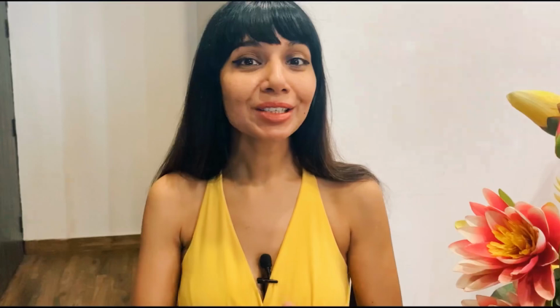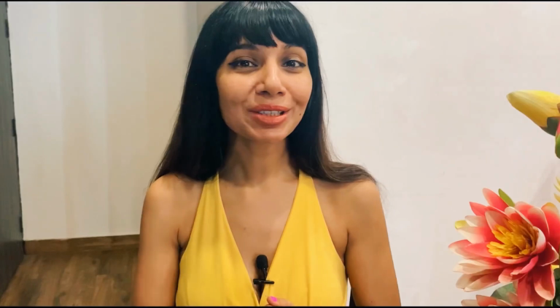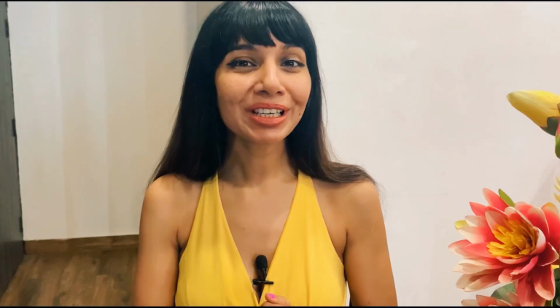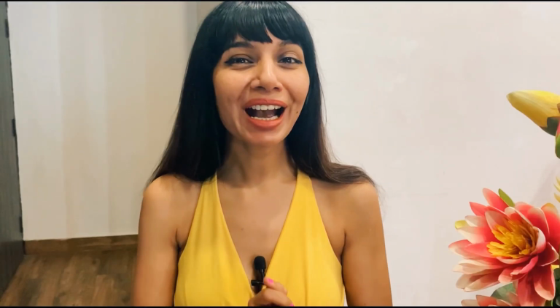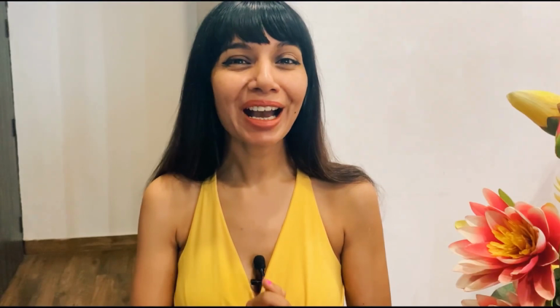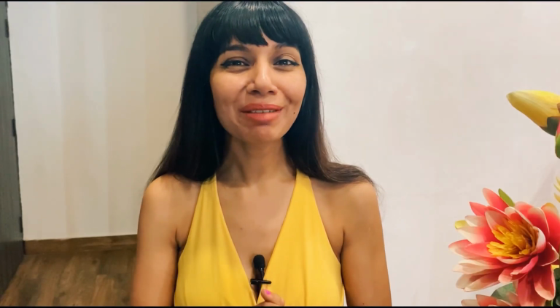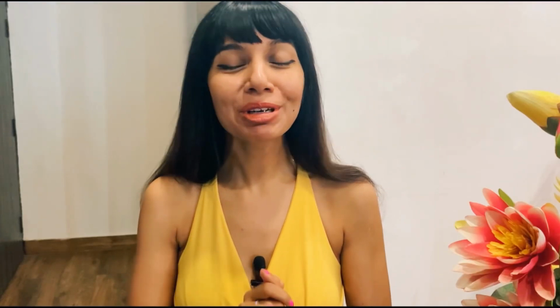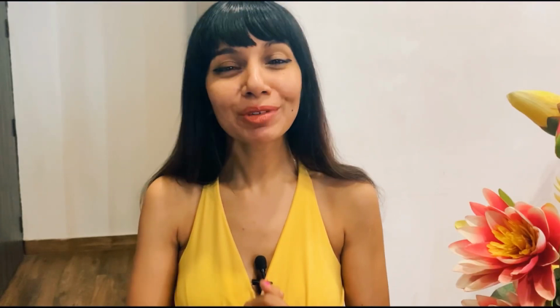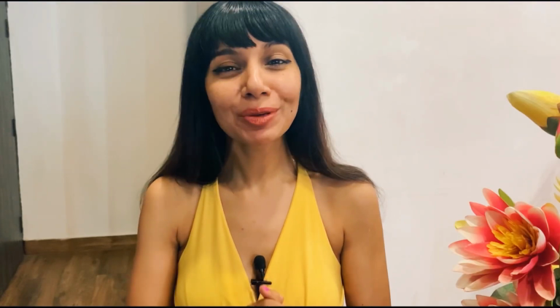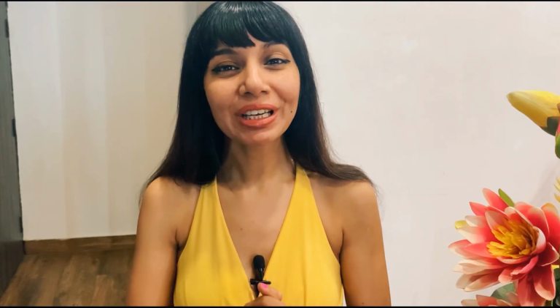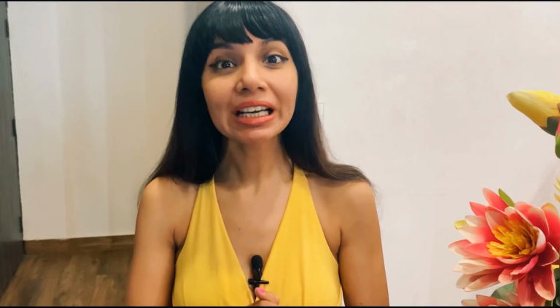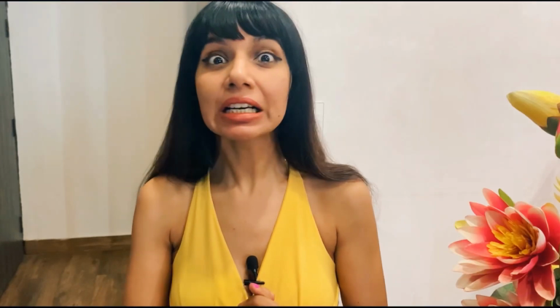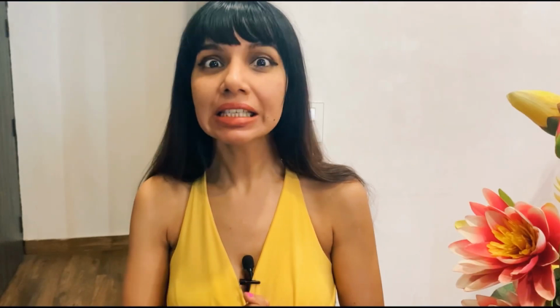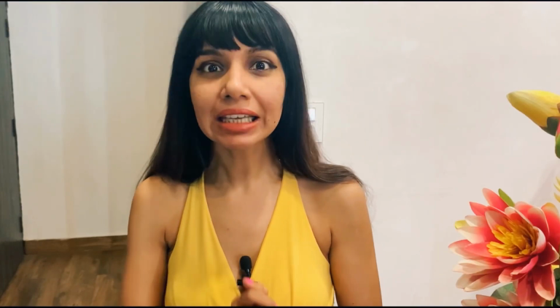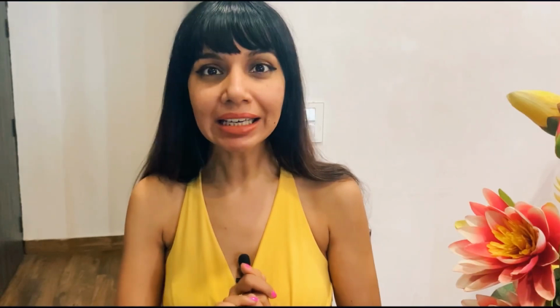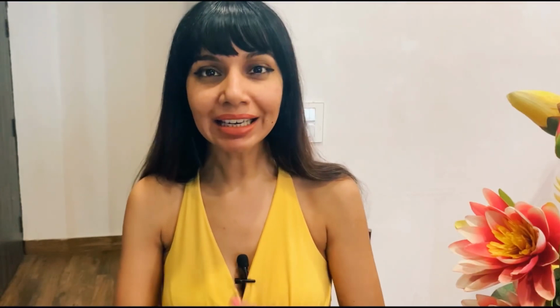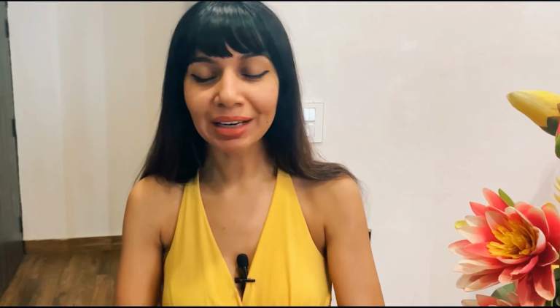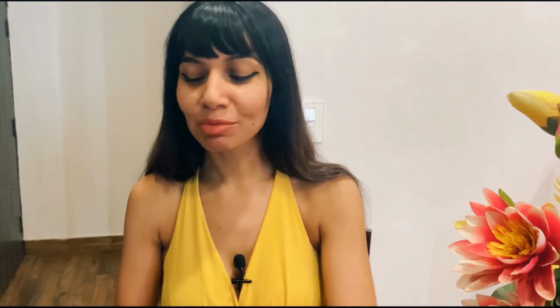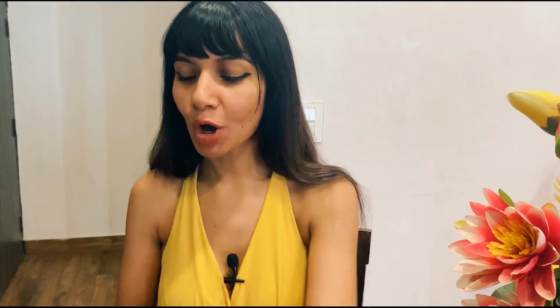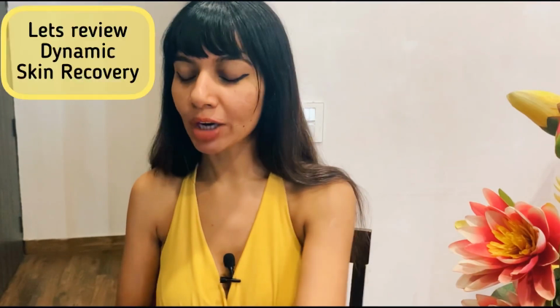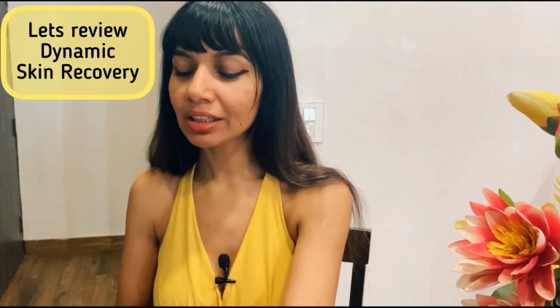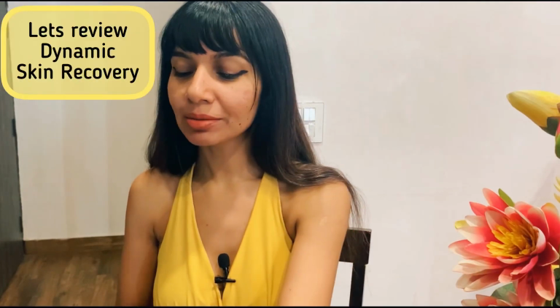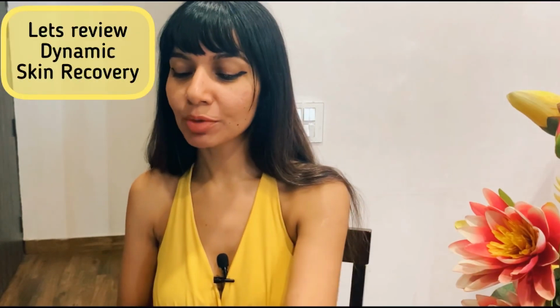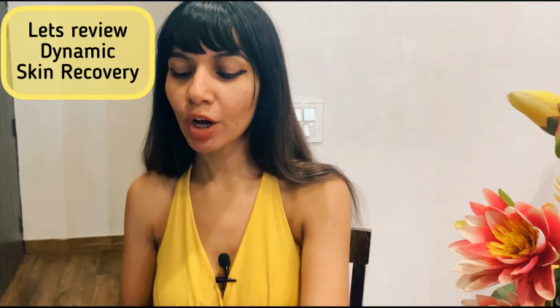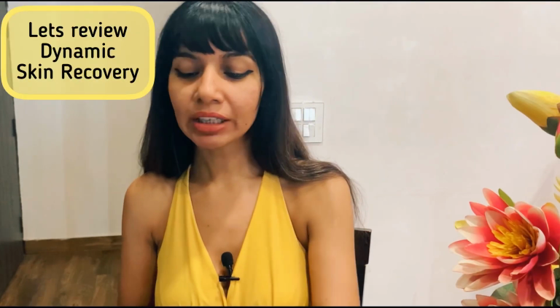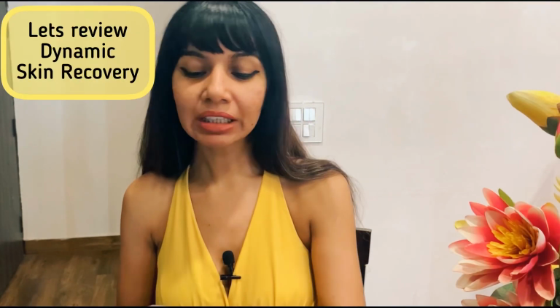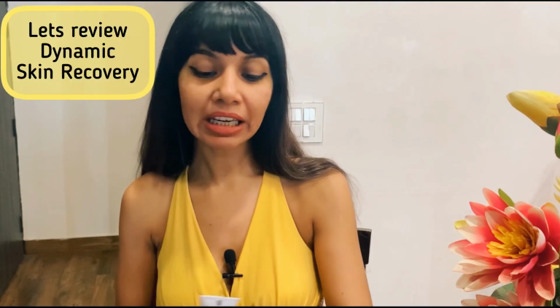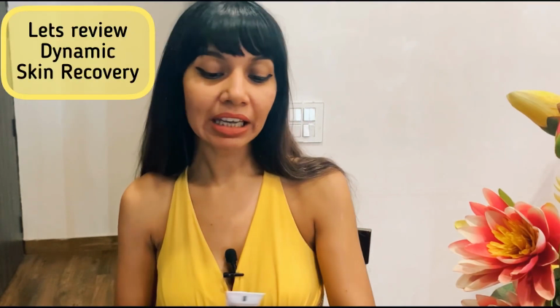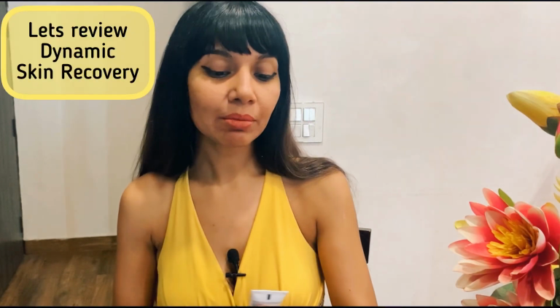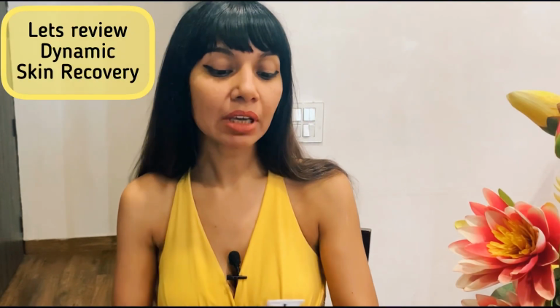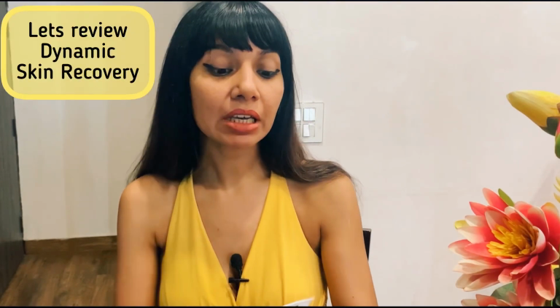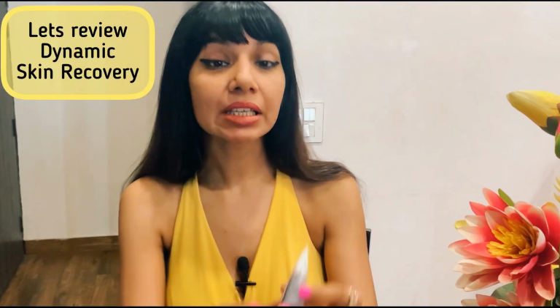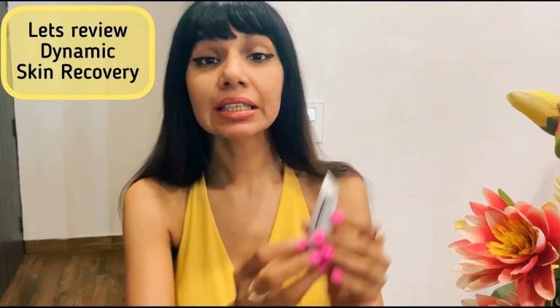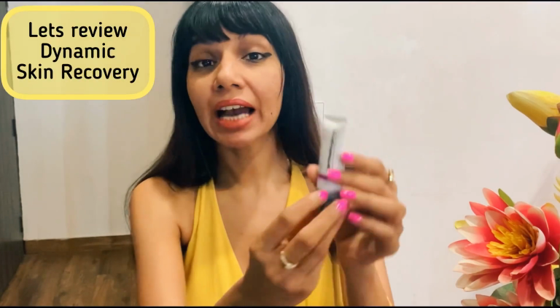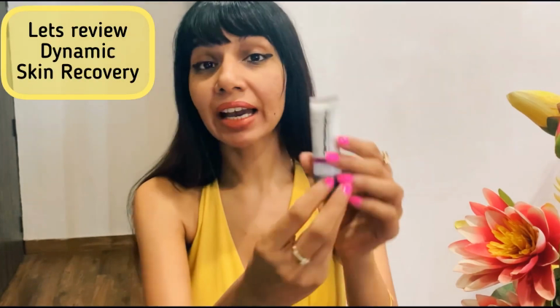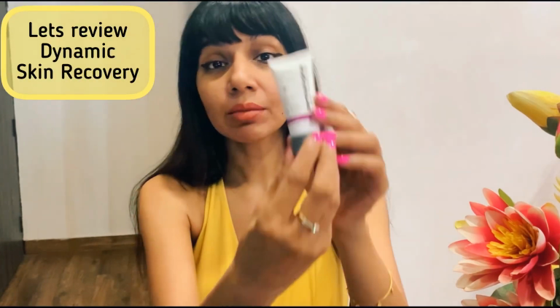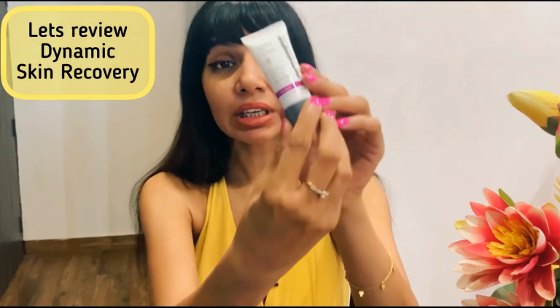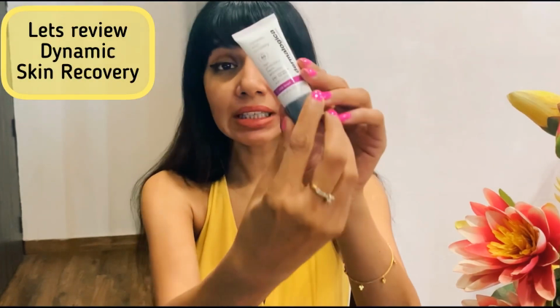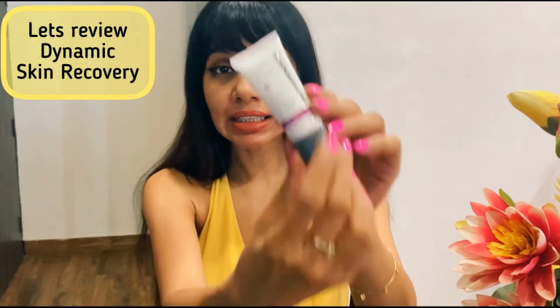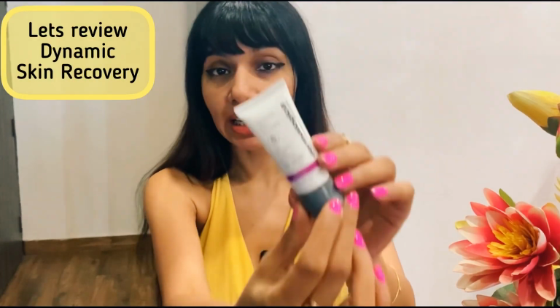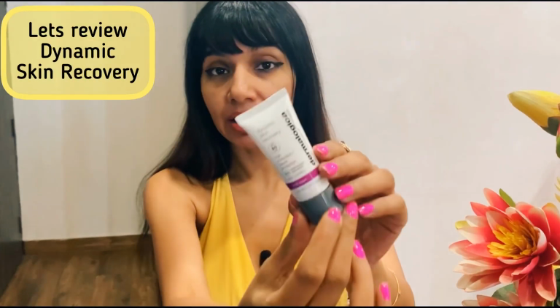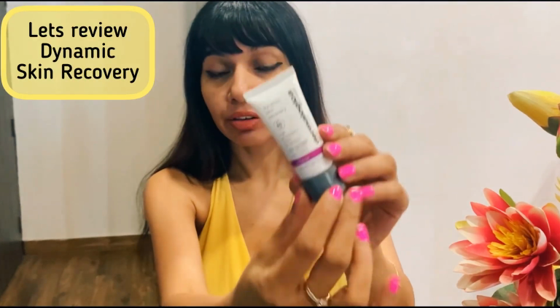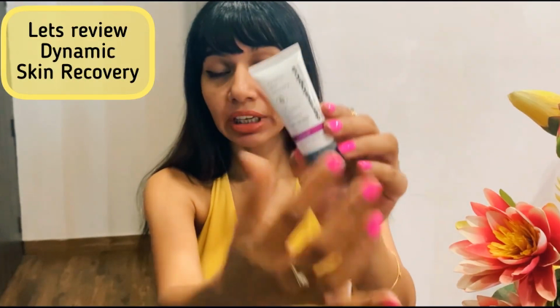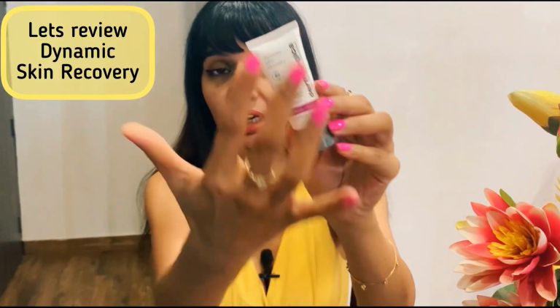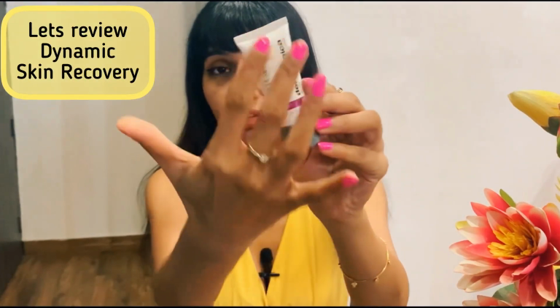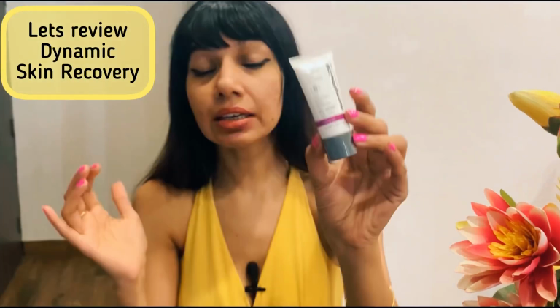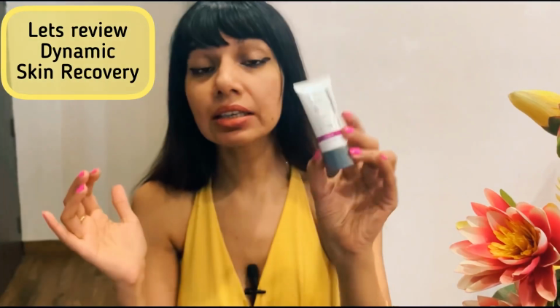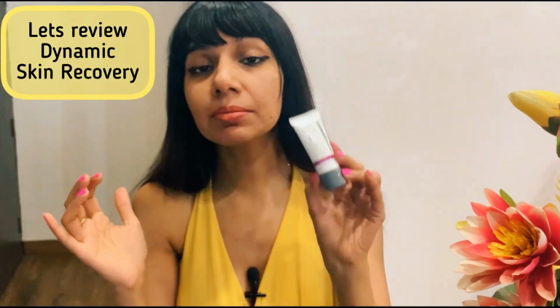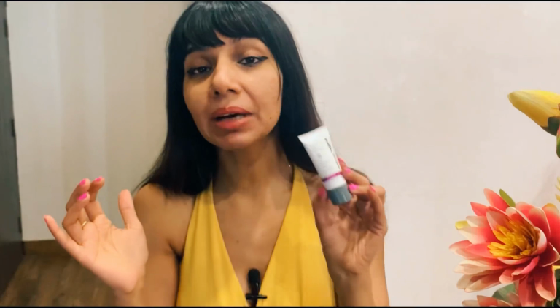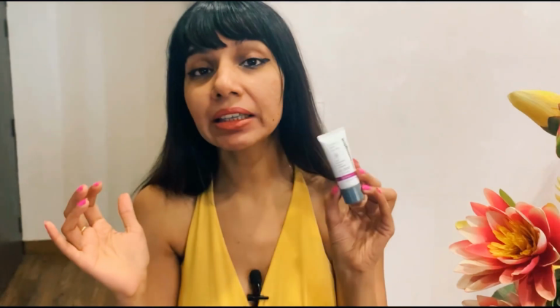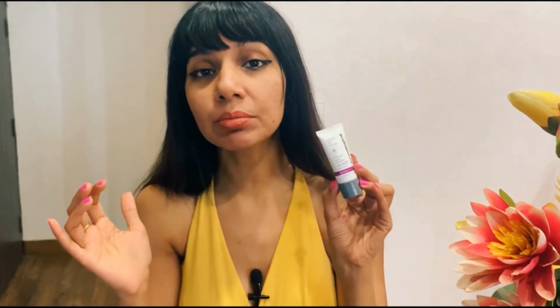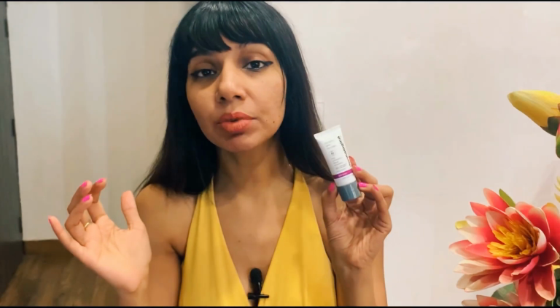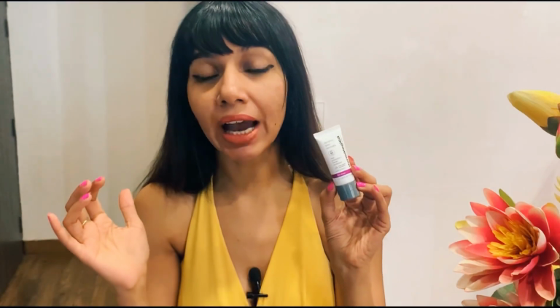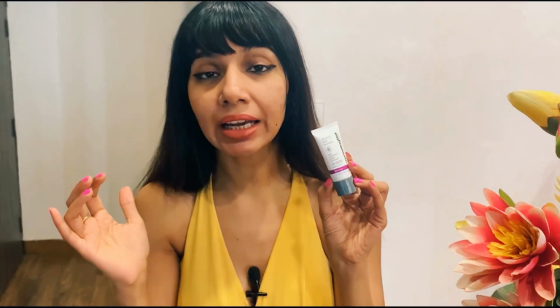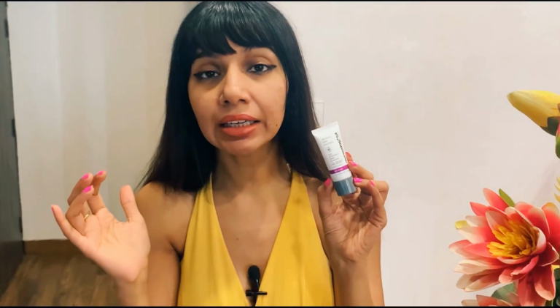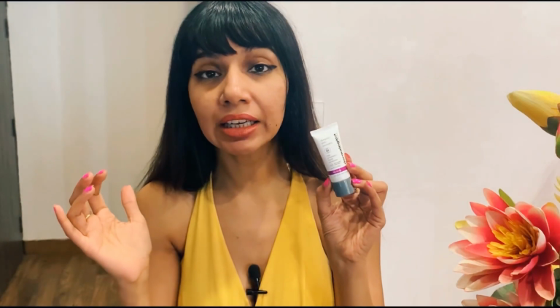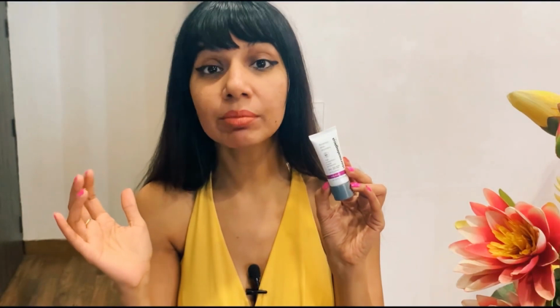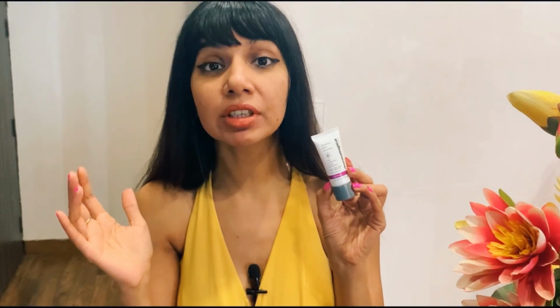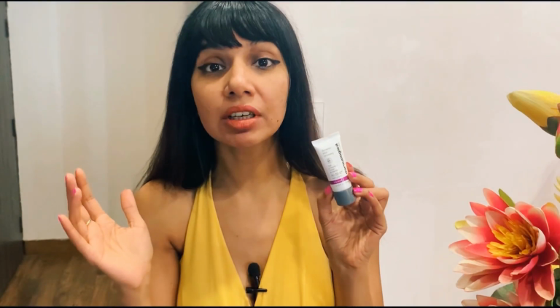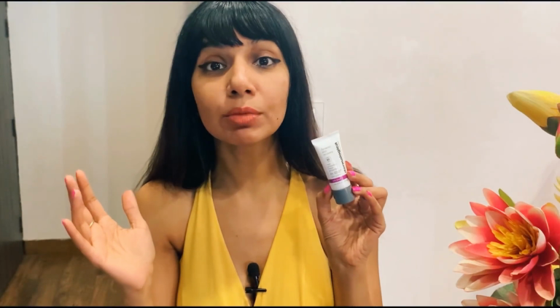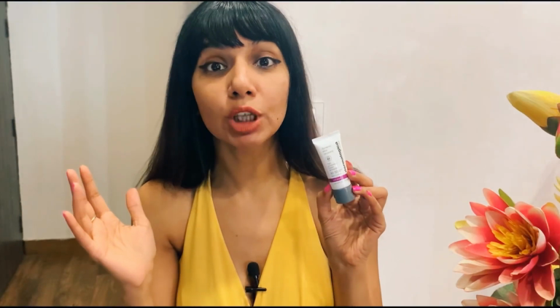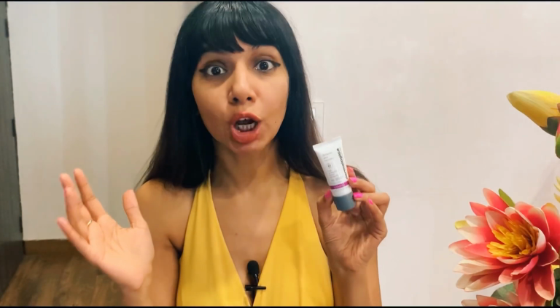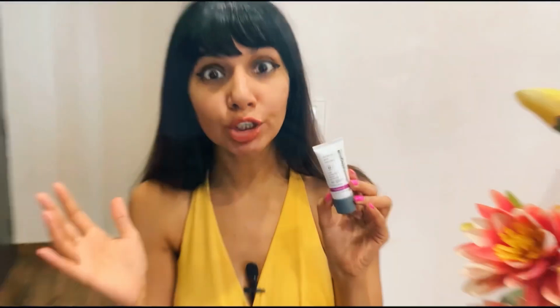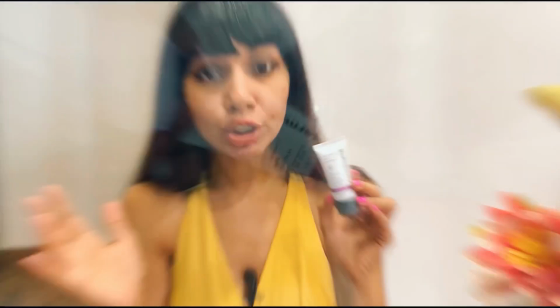Today I am reviewing a skincare product. The product name is Dynamic Skin Recovery by the brand Dermalogica.